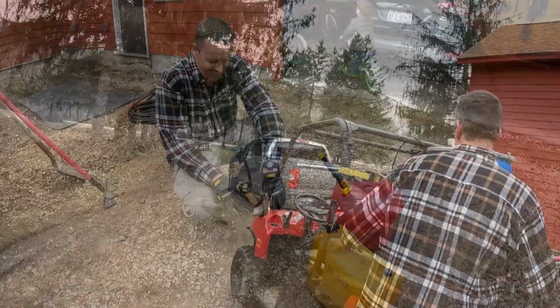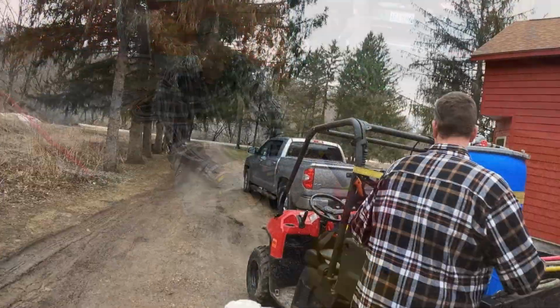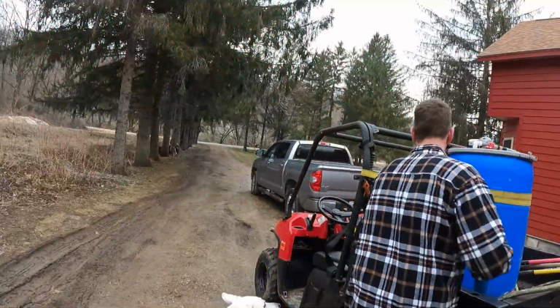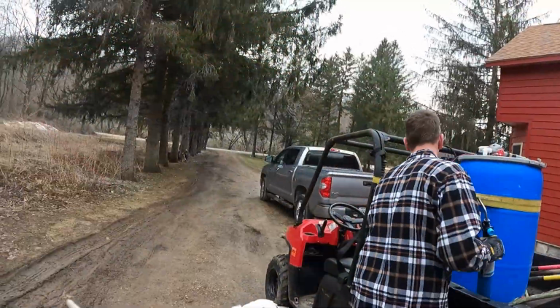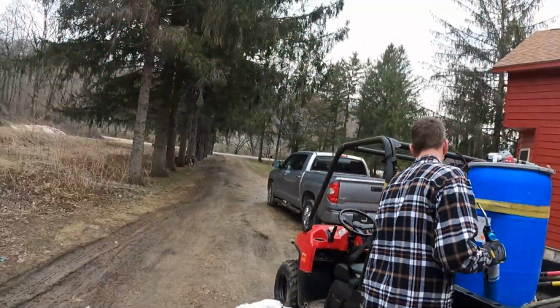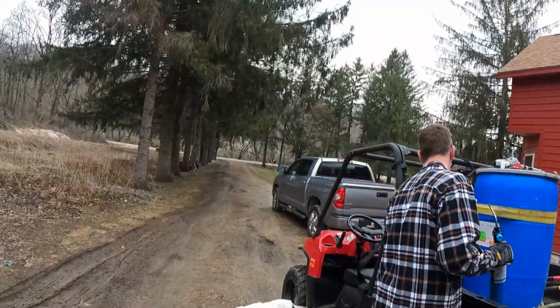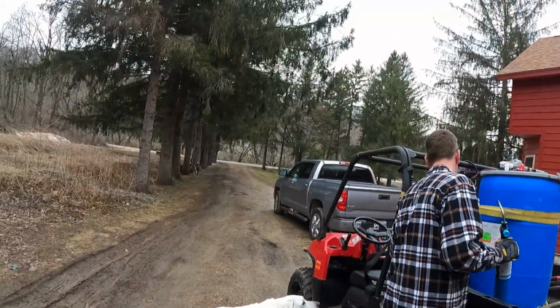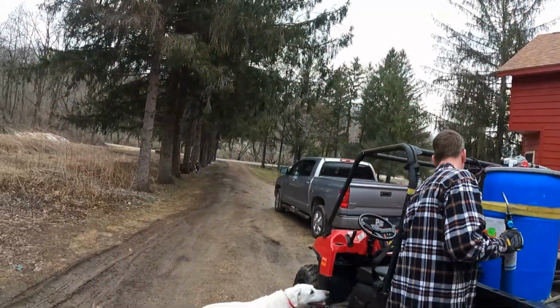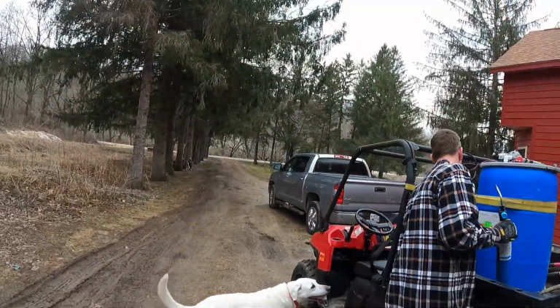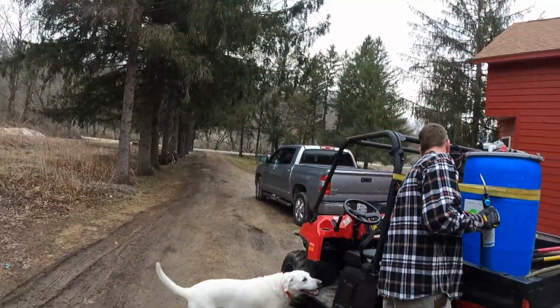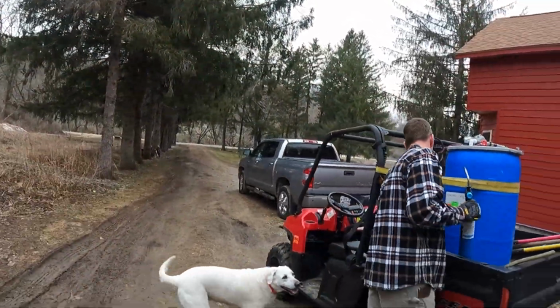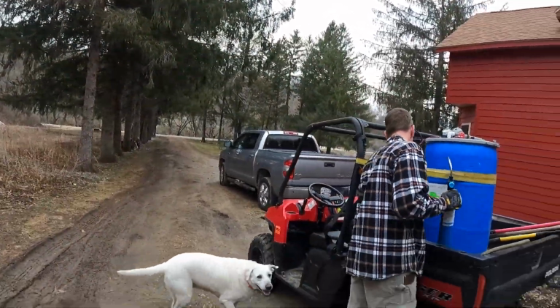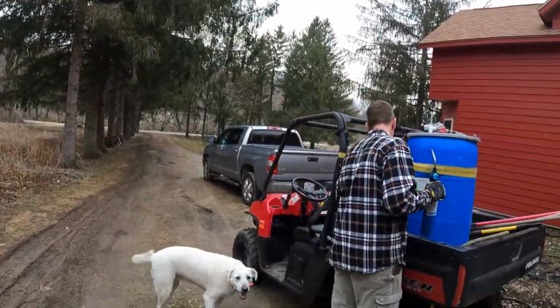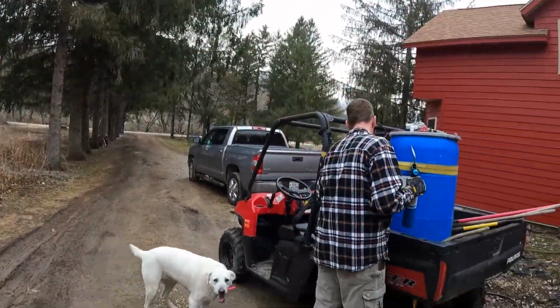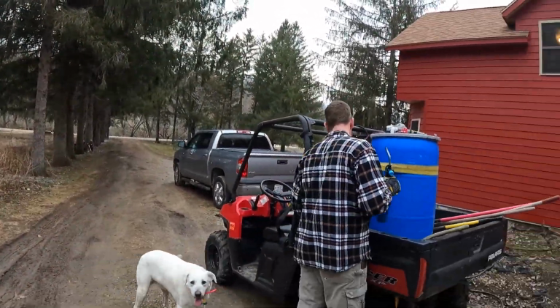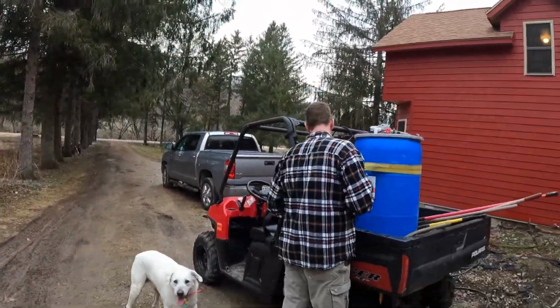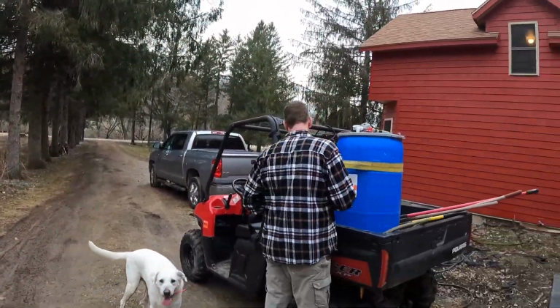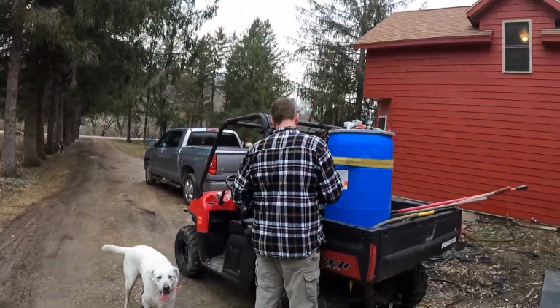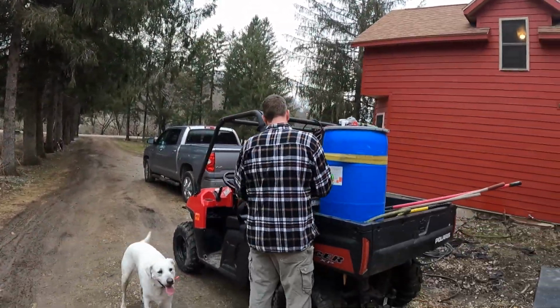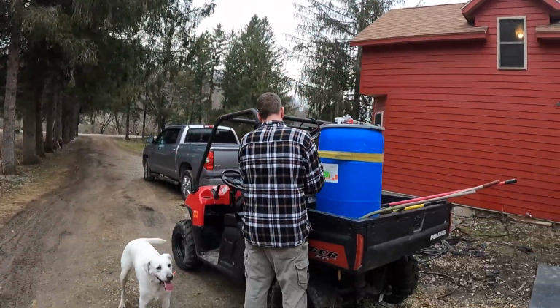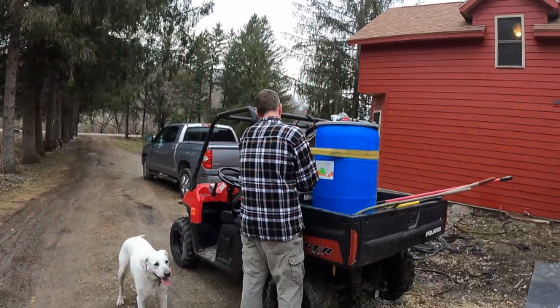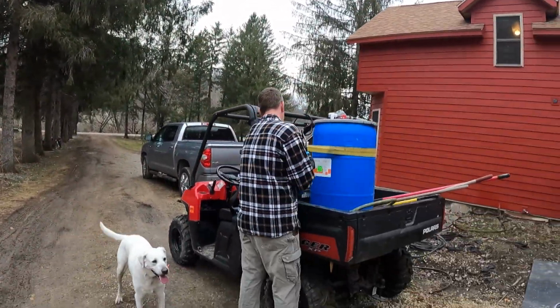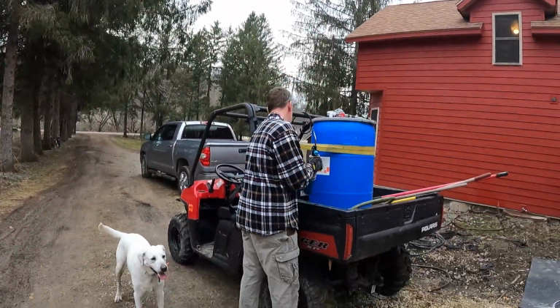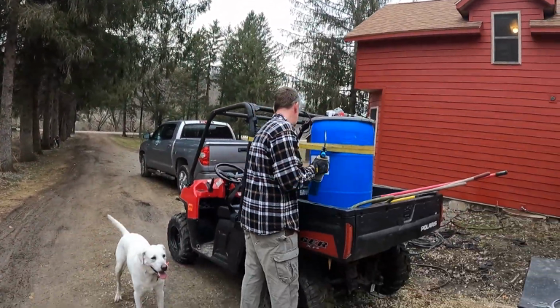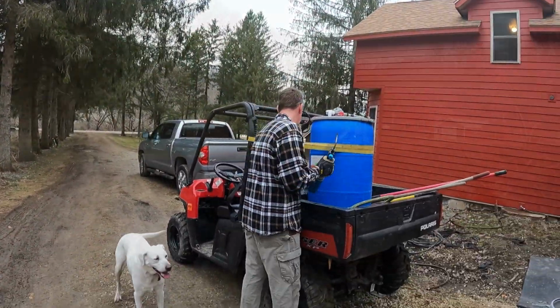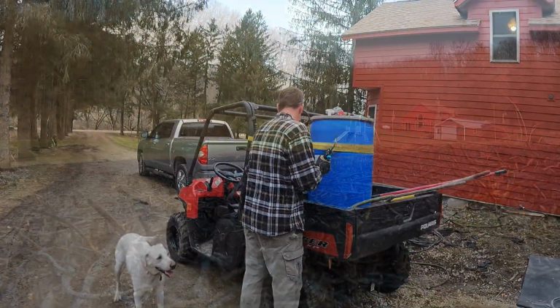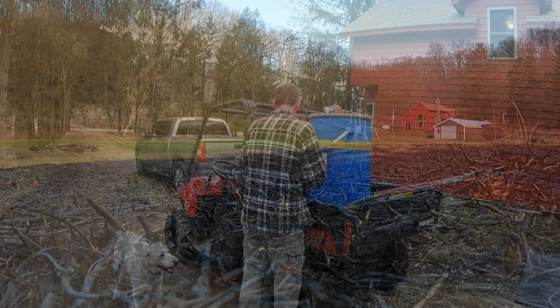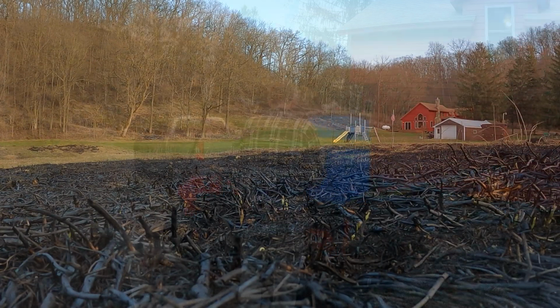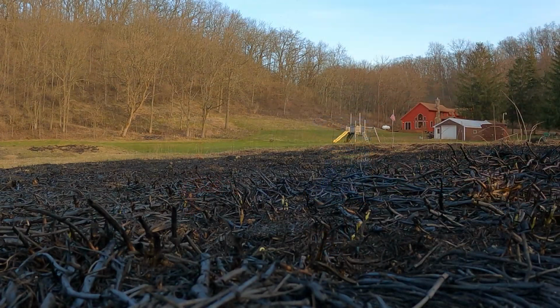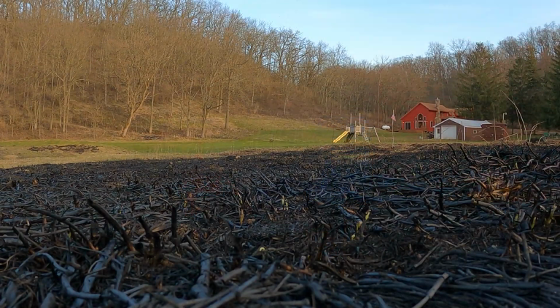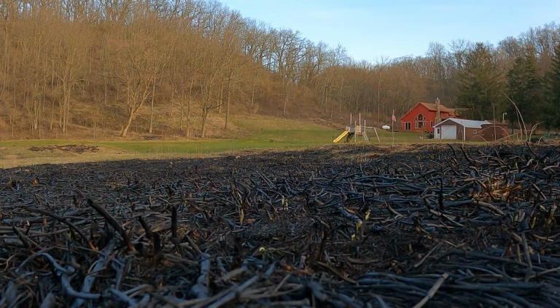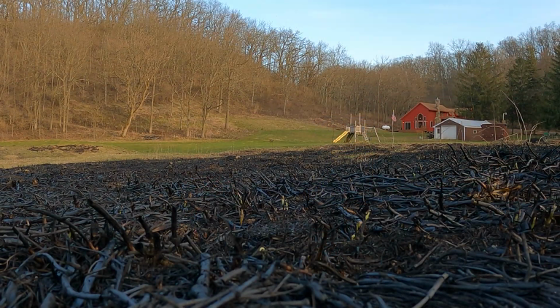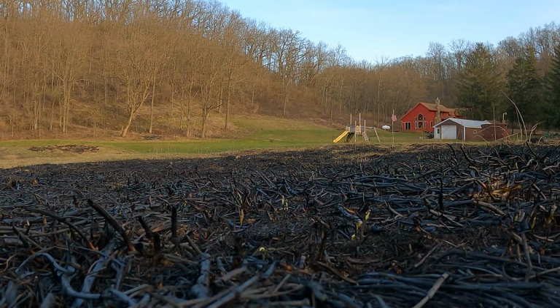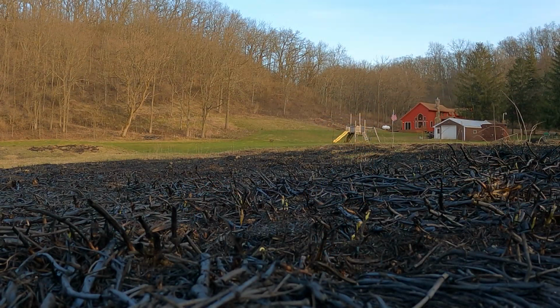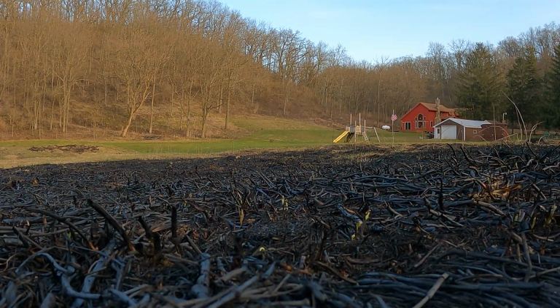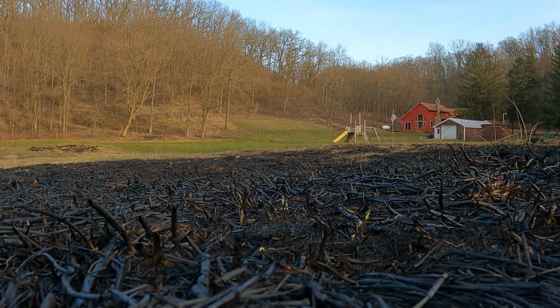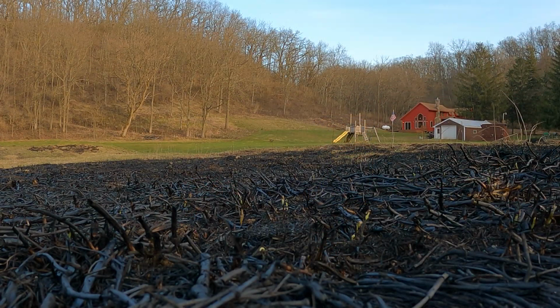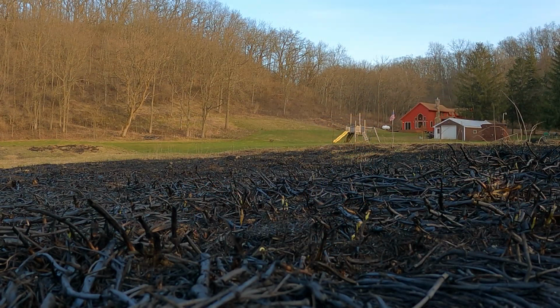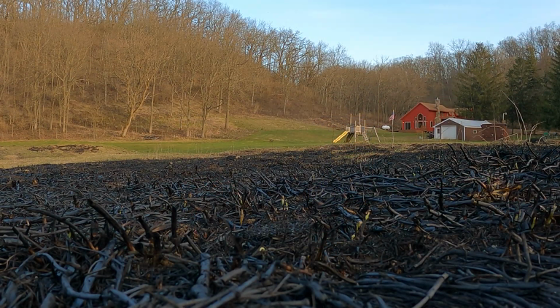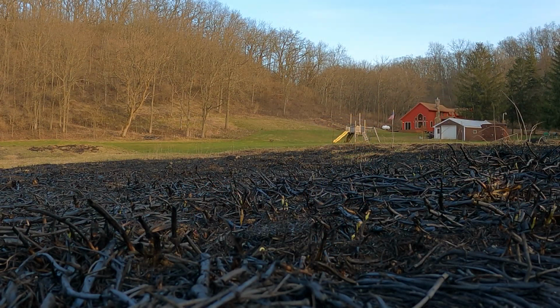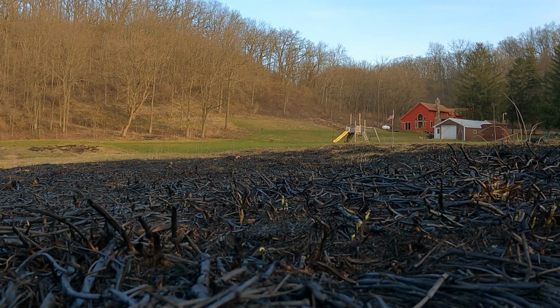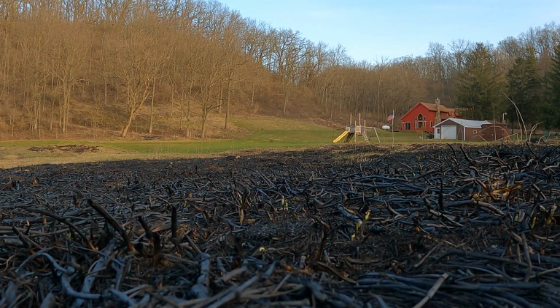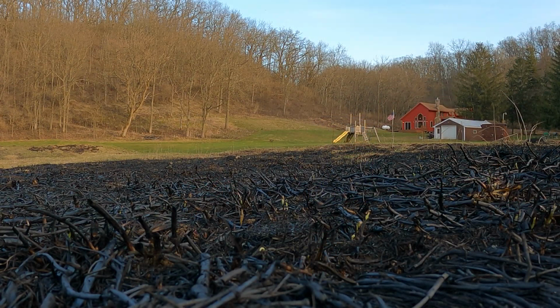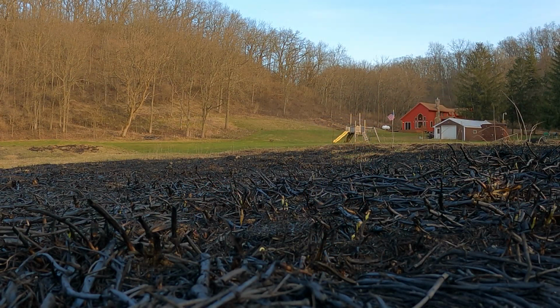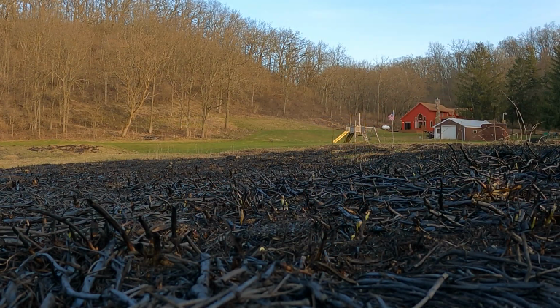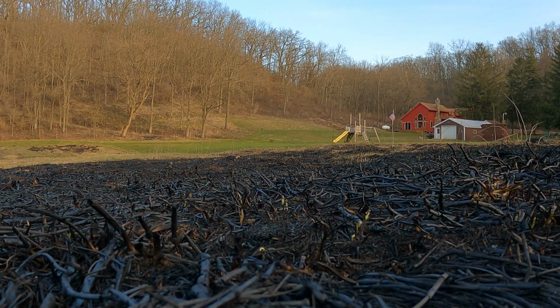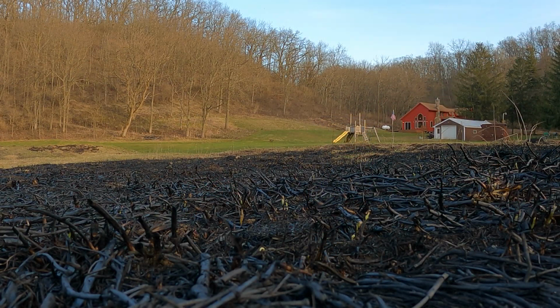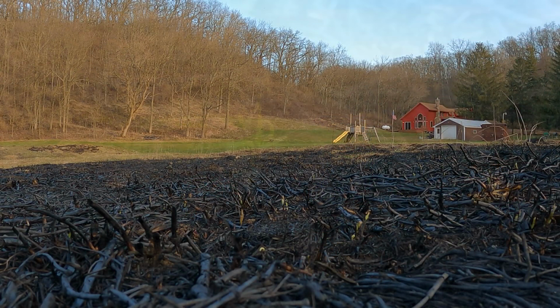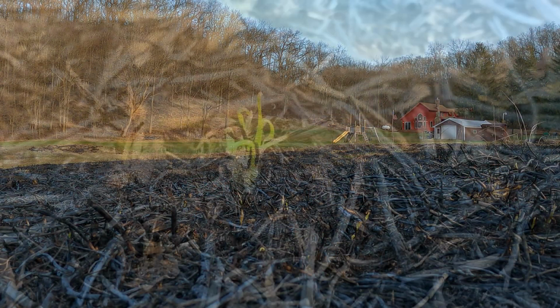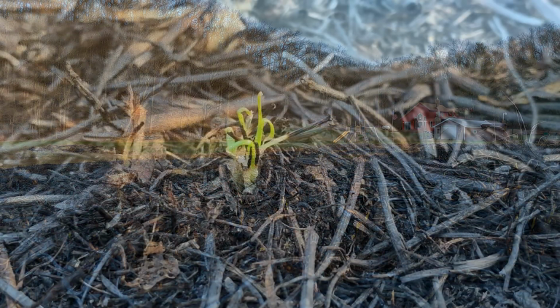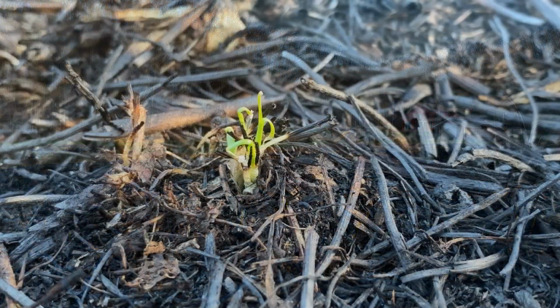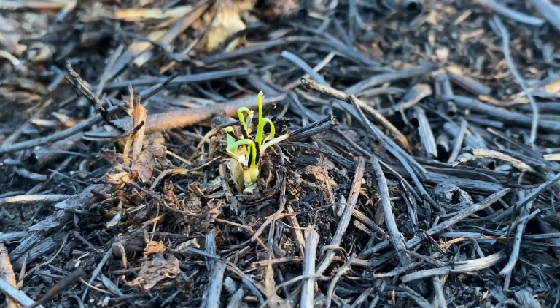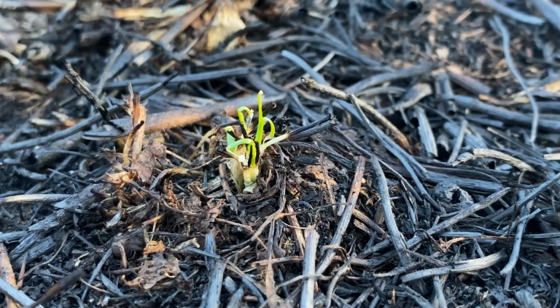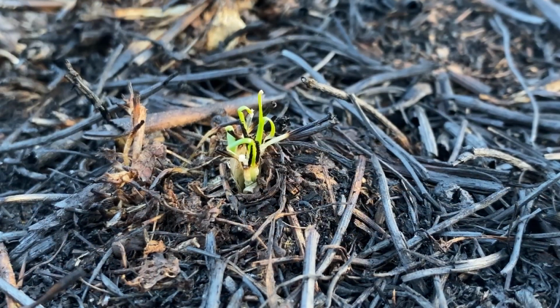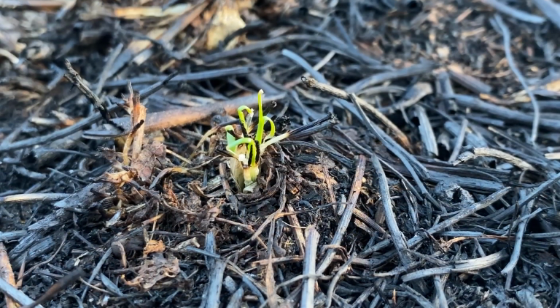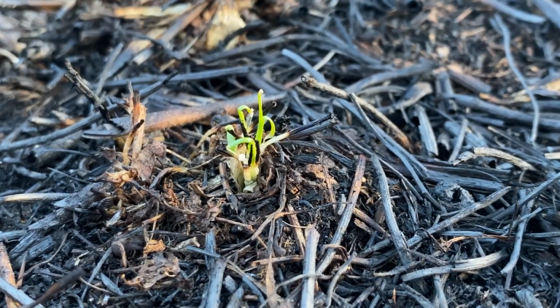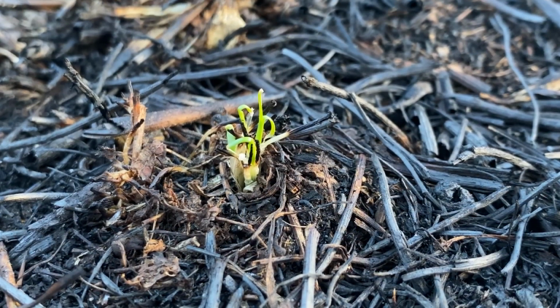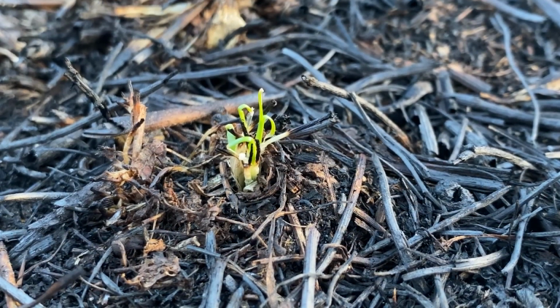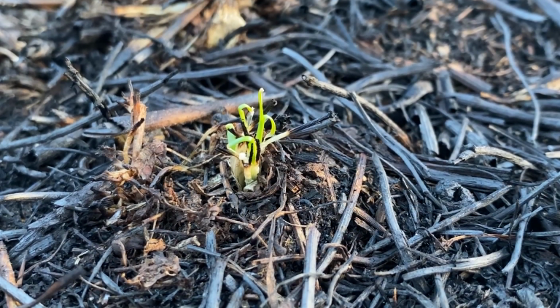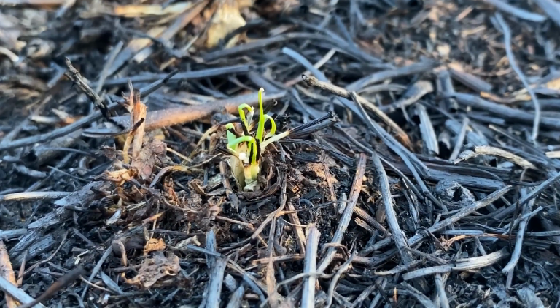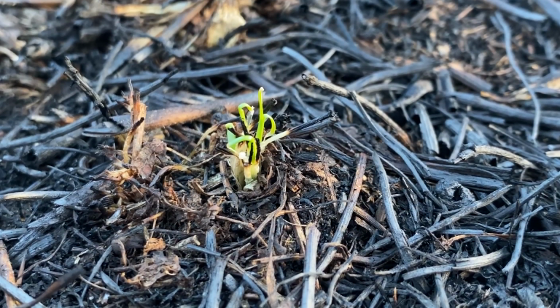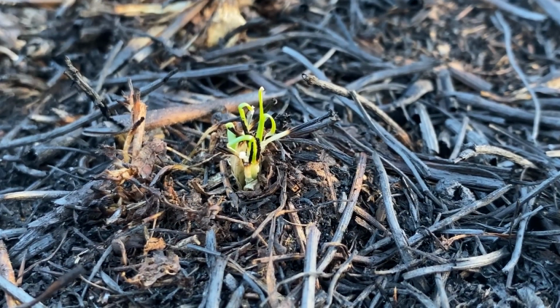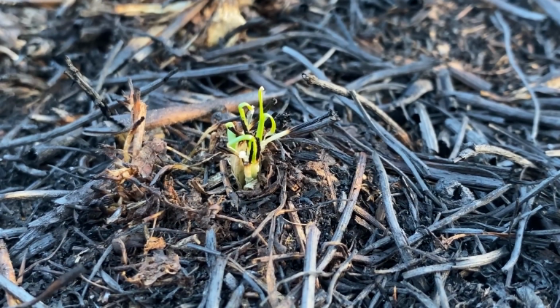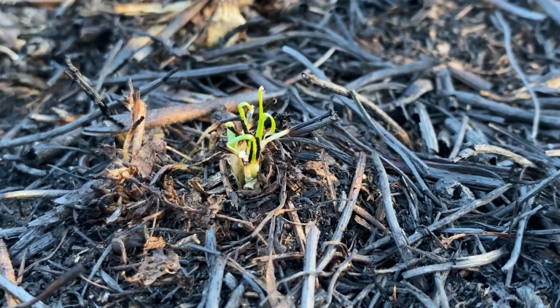Fire is really an important tool for us as rural property owners to help manage some areas that we can't mow or take care of otherwise. Stay tuned.